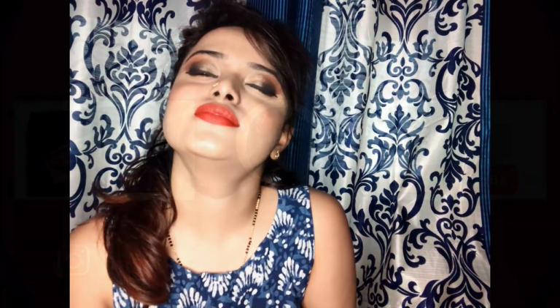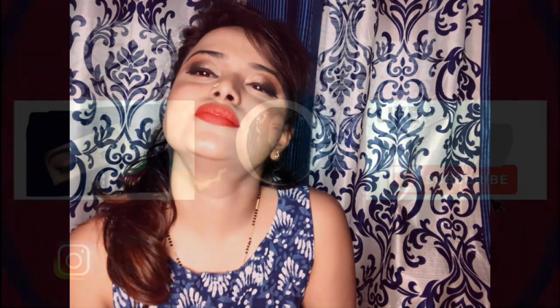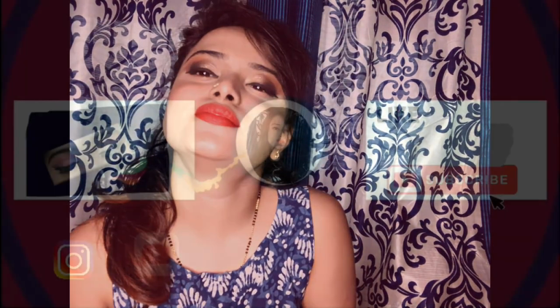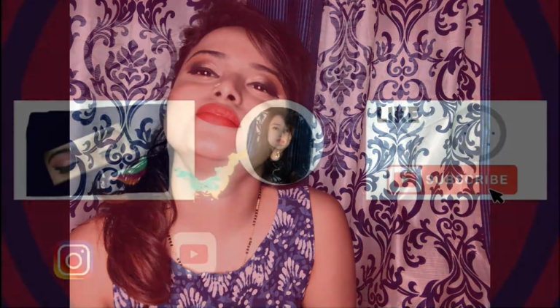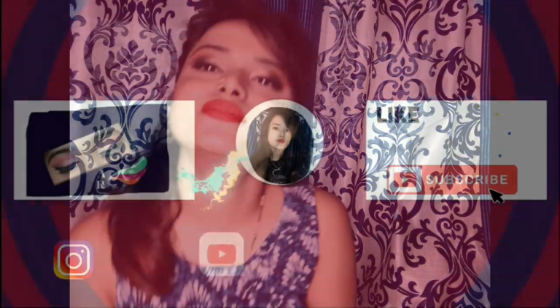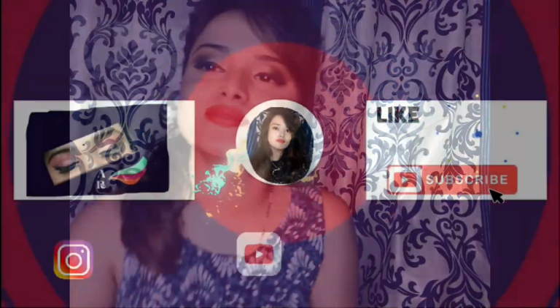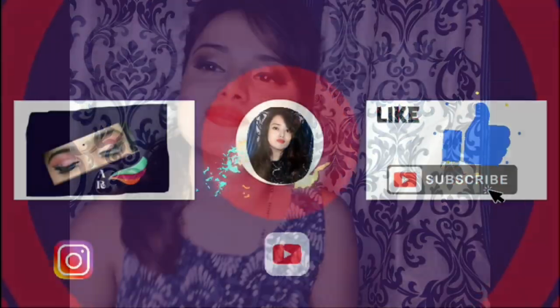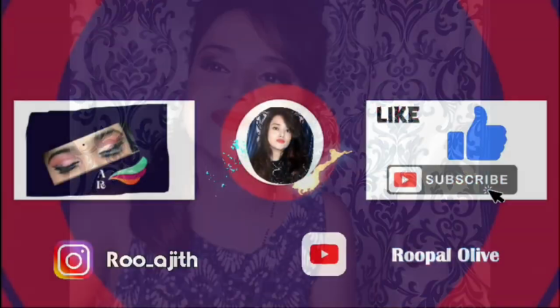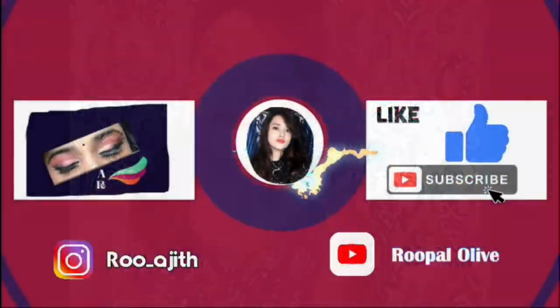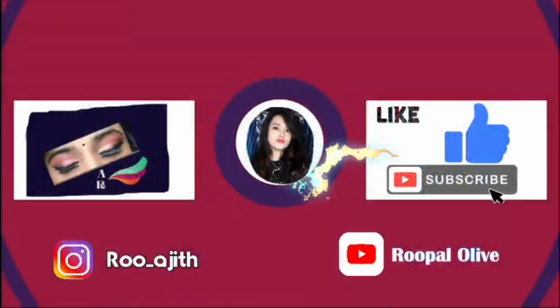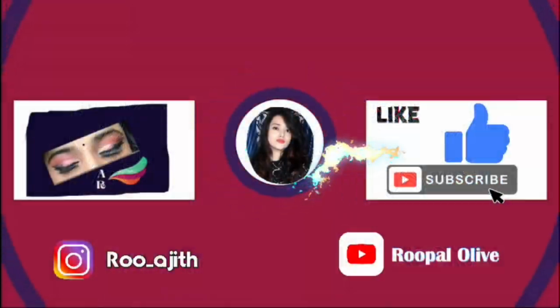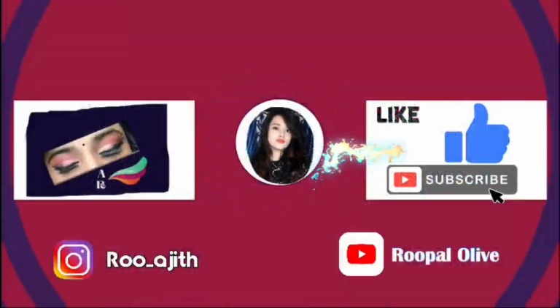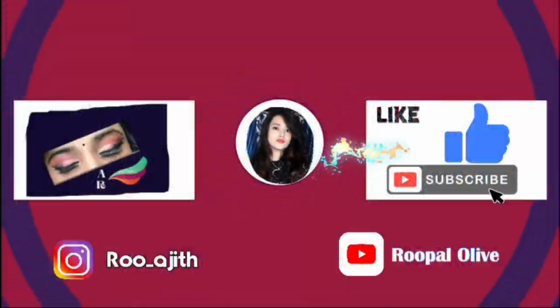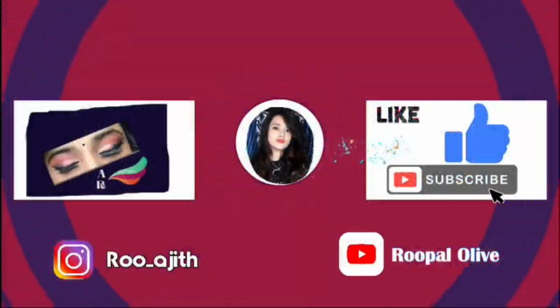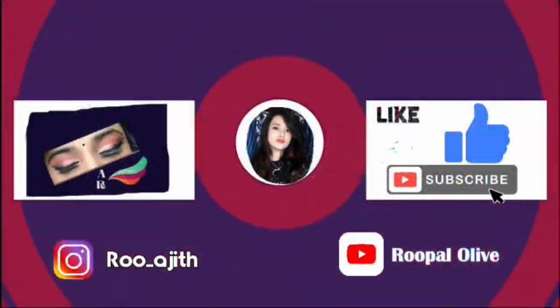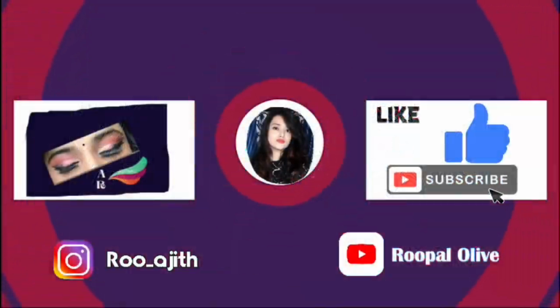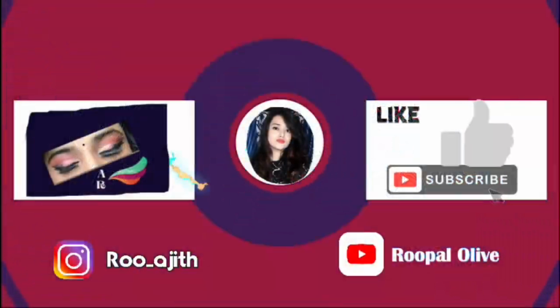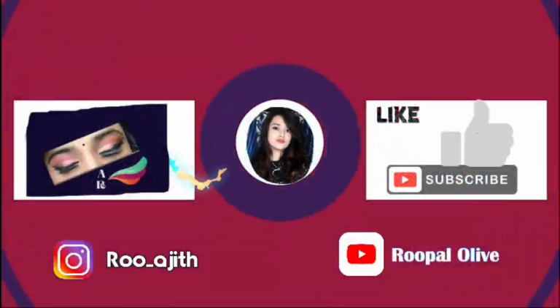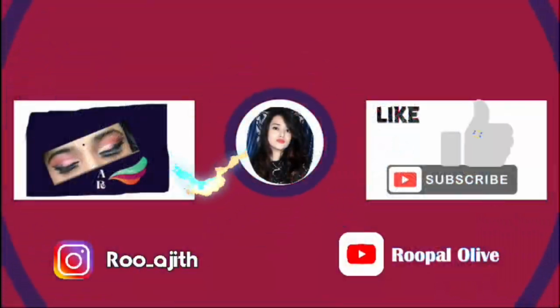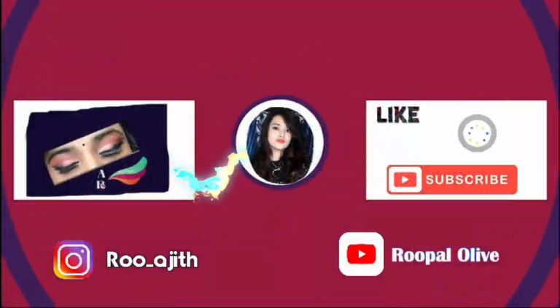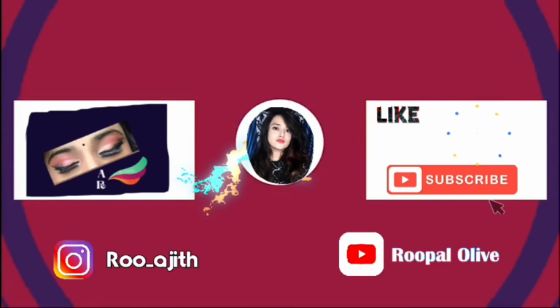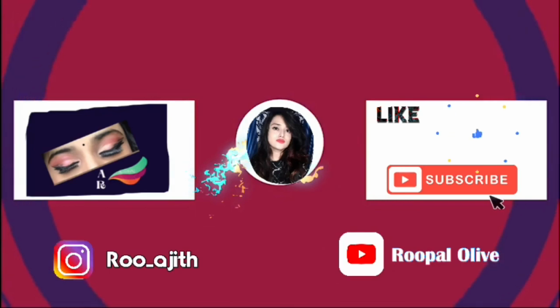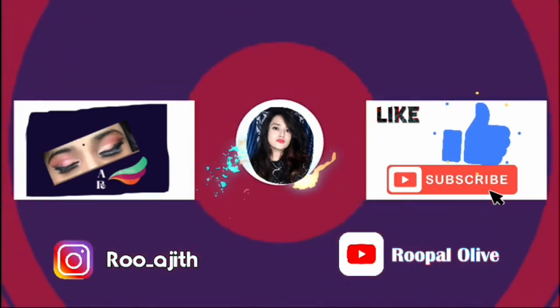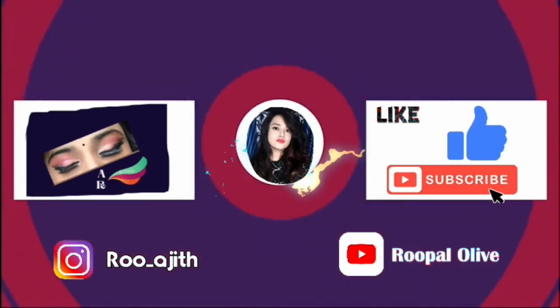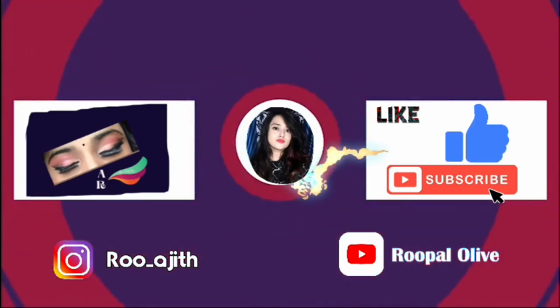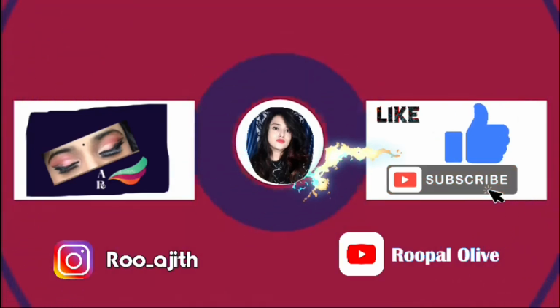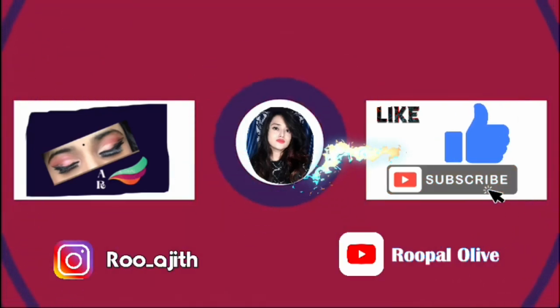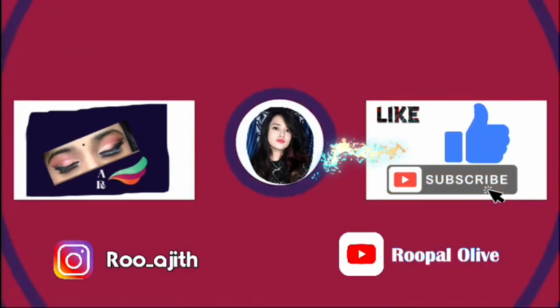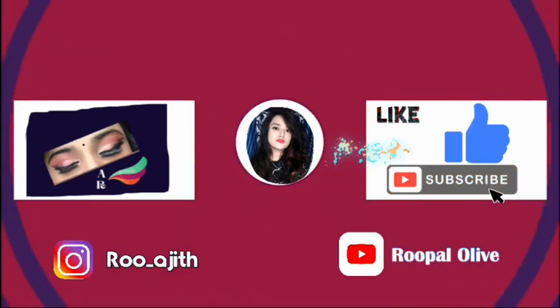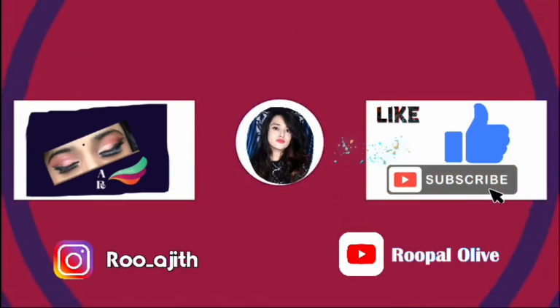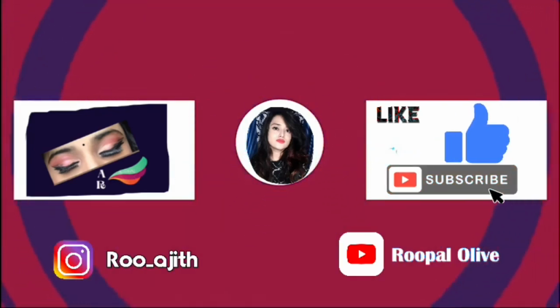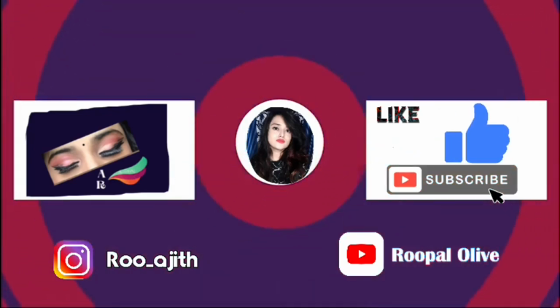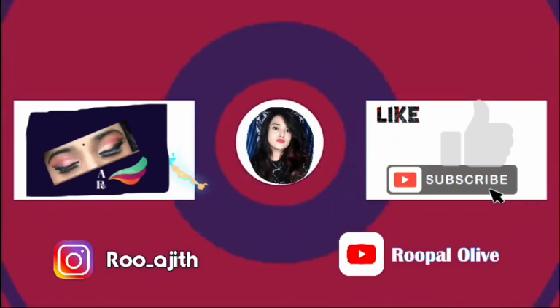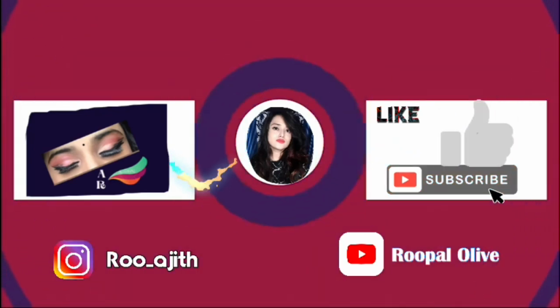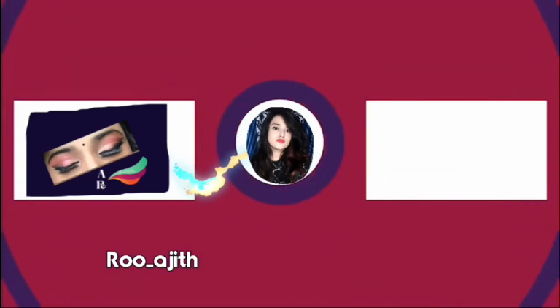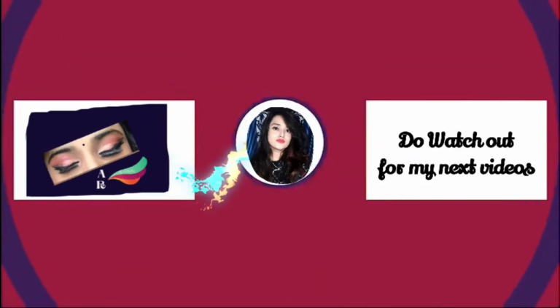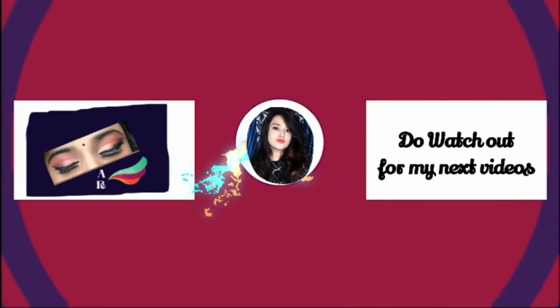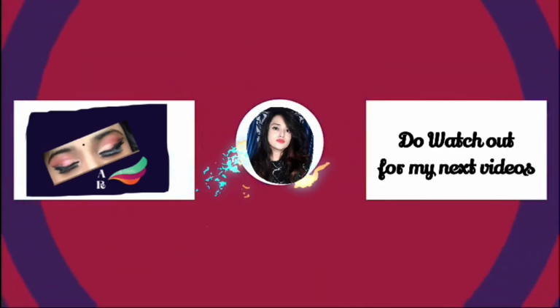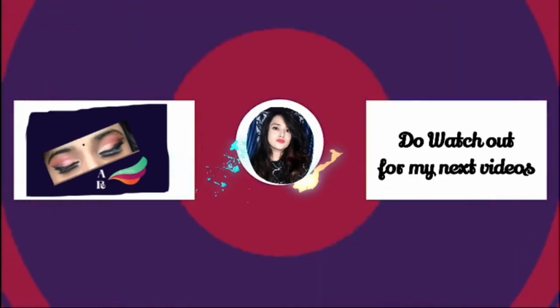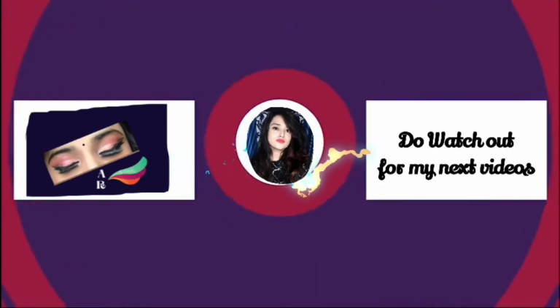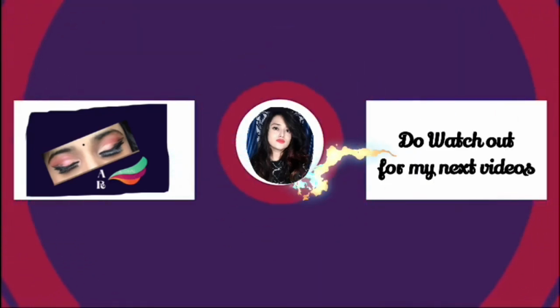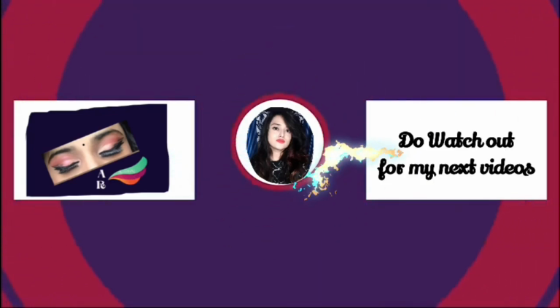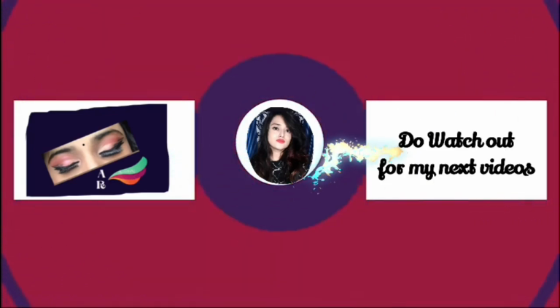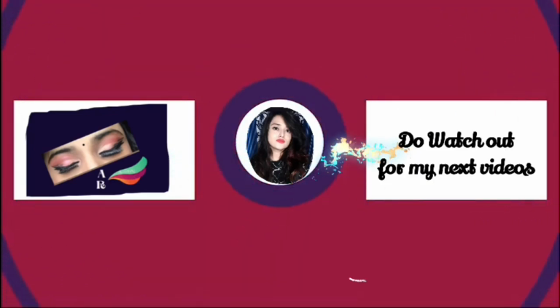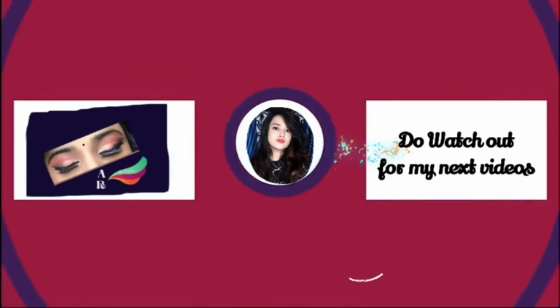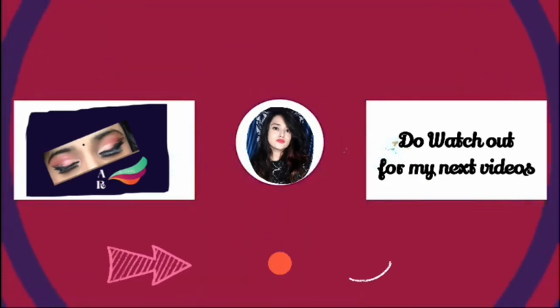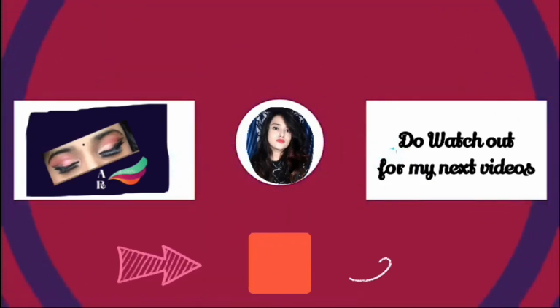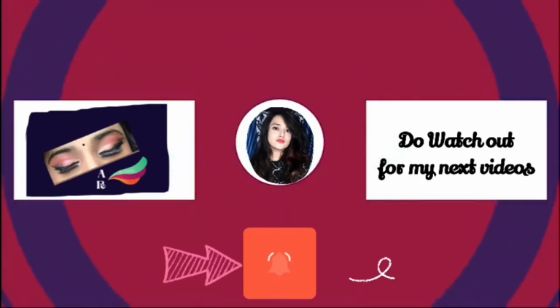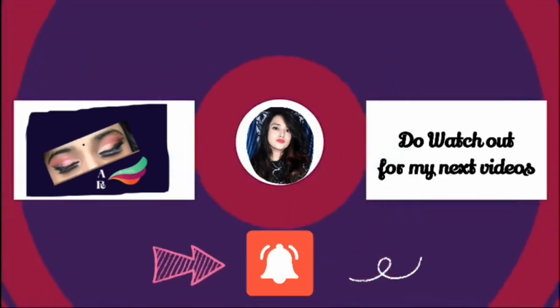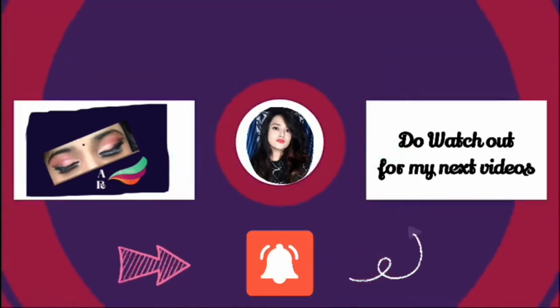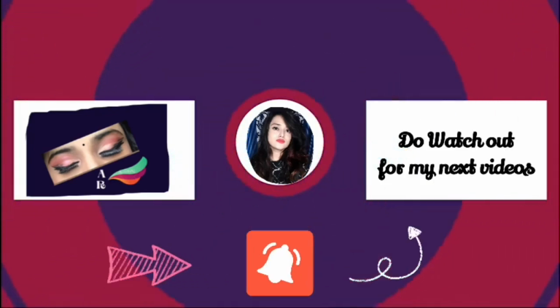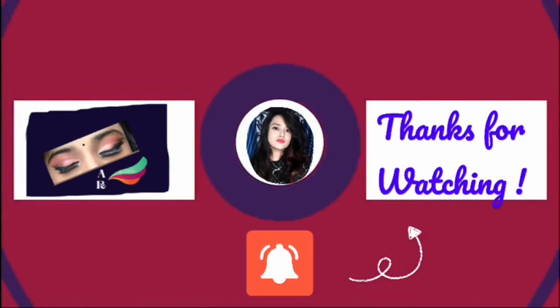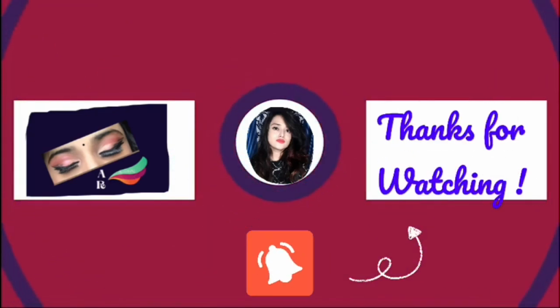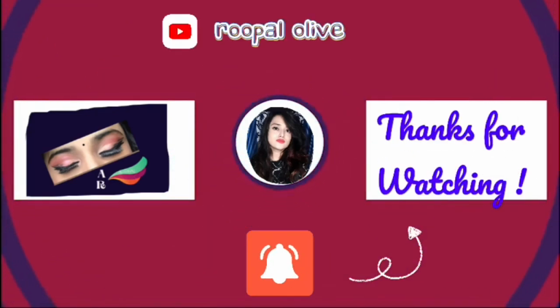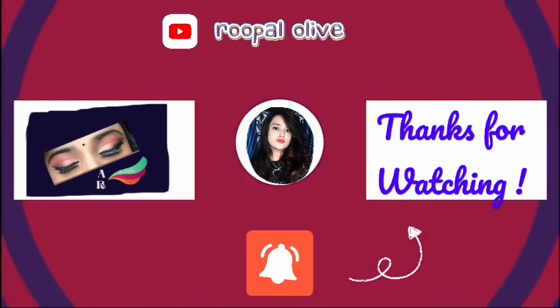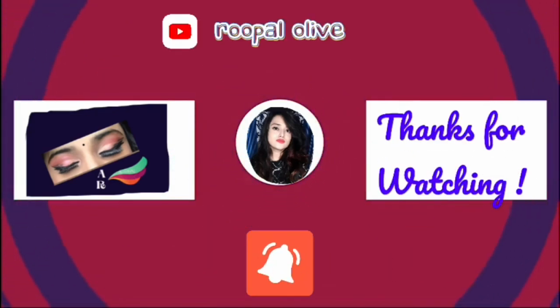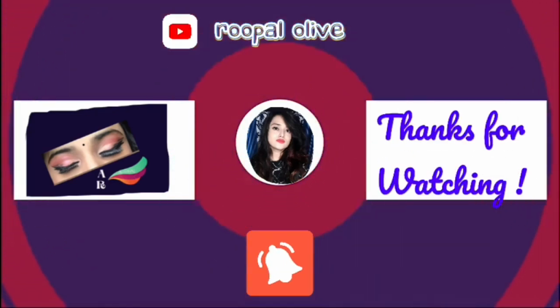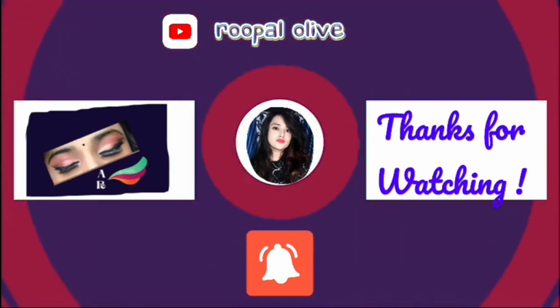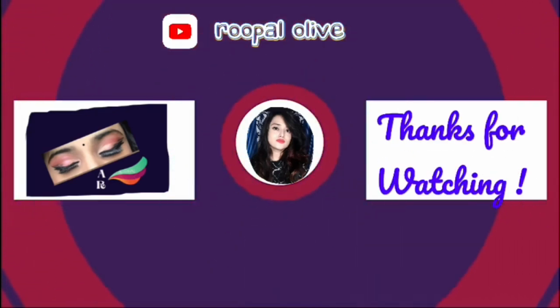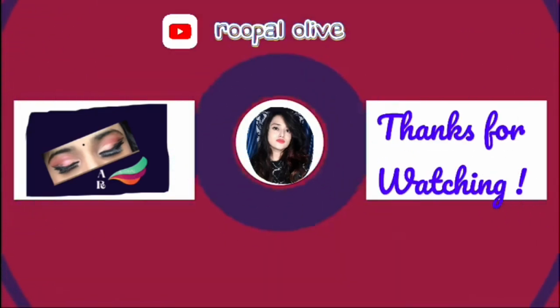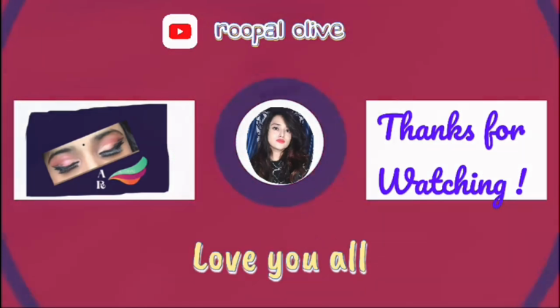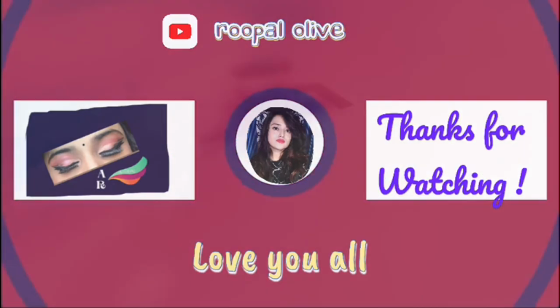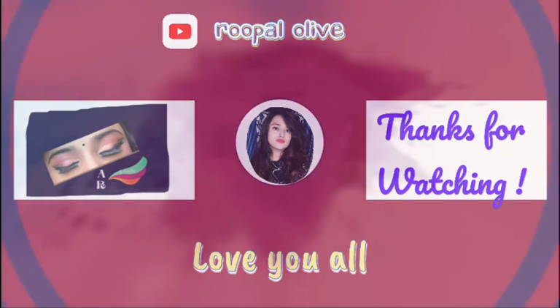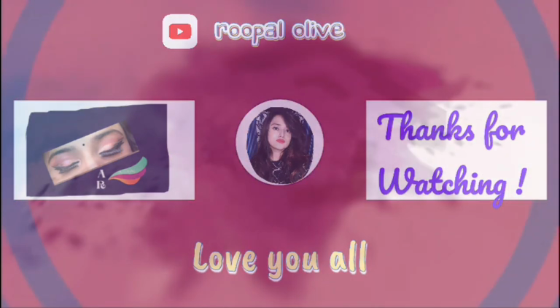Hi everyone, thanks for watching and don't forget to like, share, comment, and subscribe to my channel!